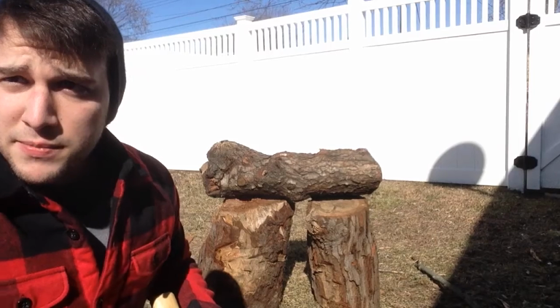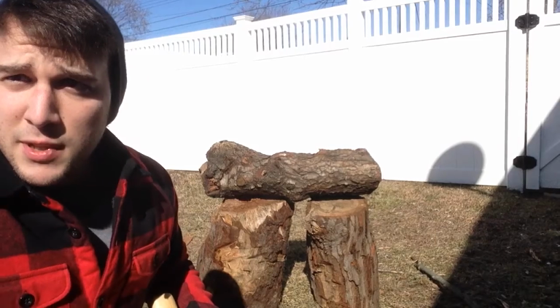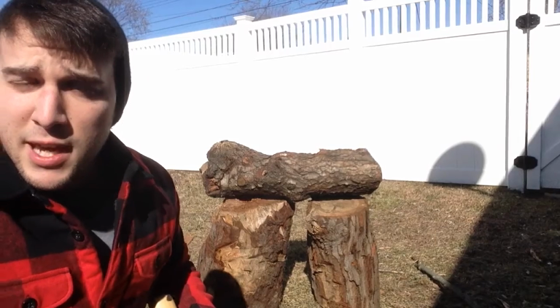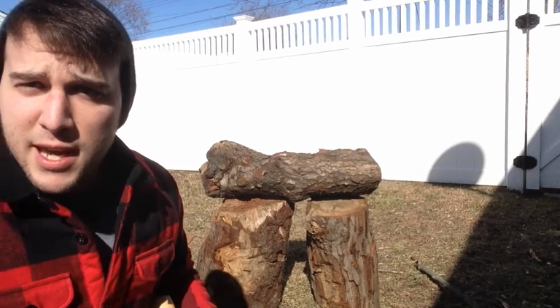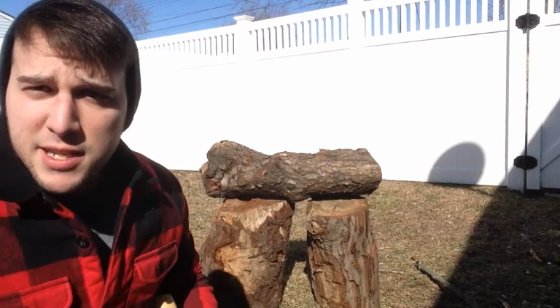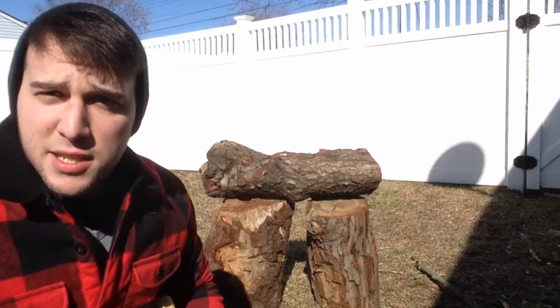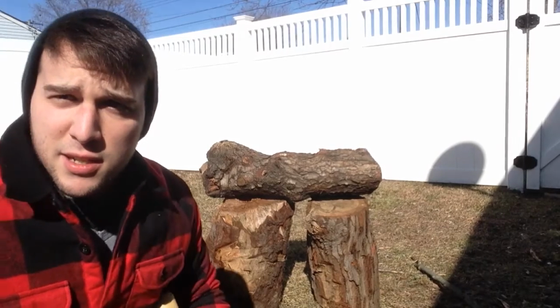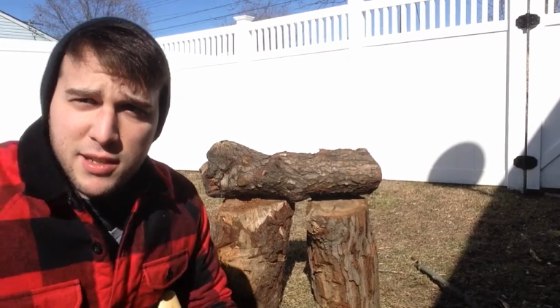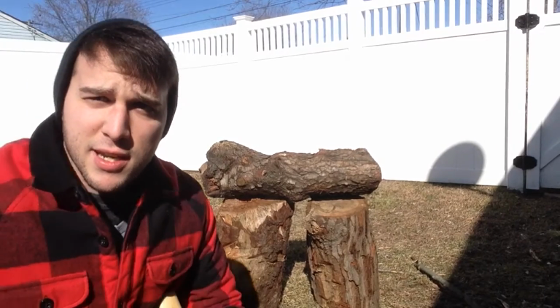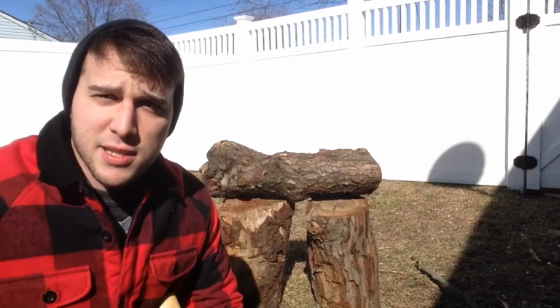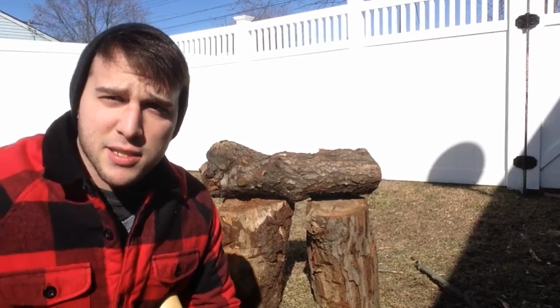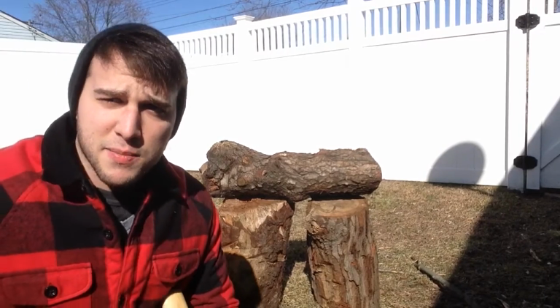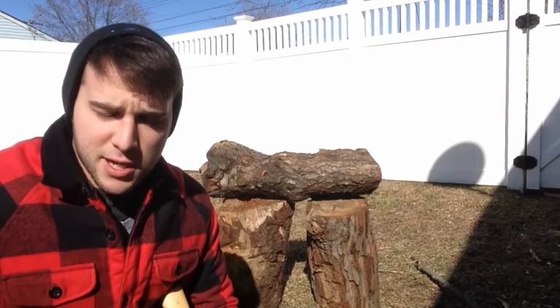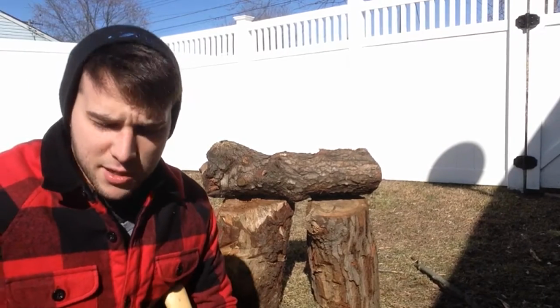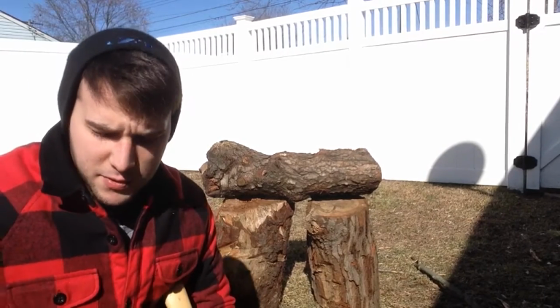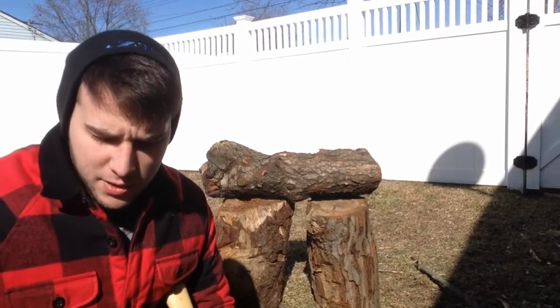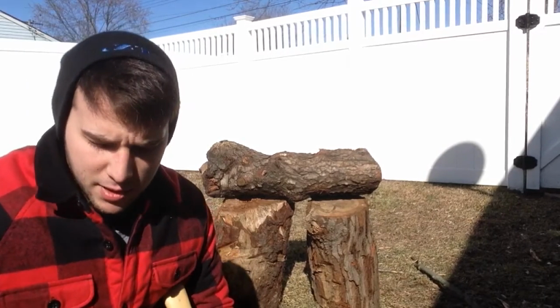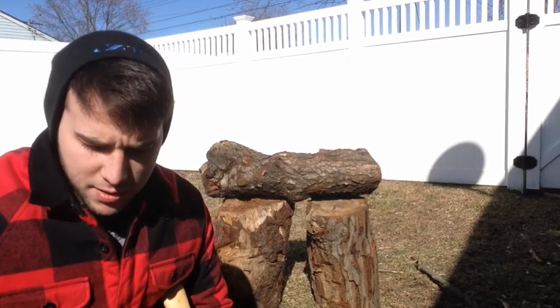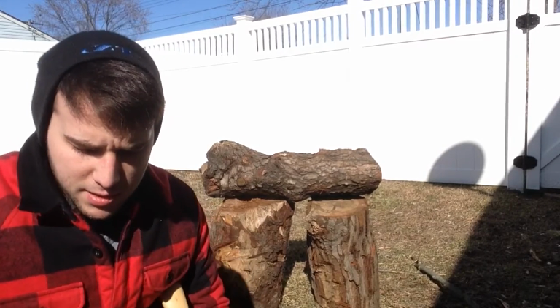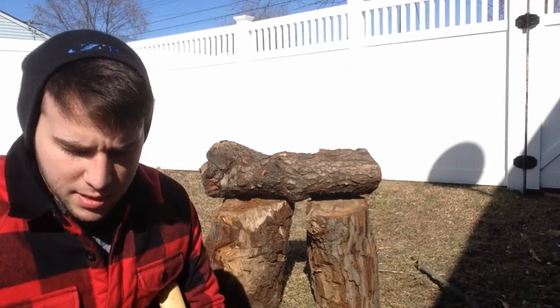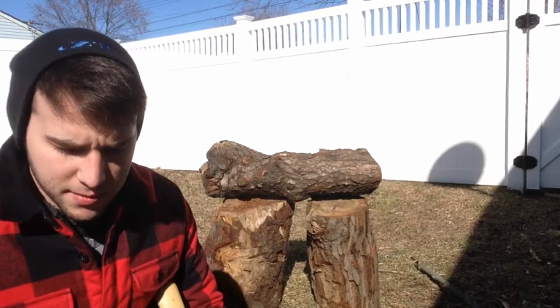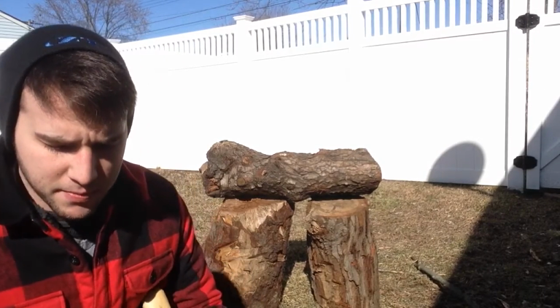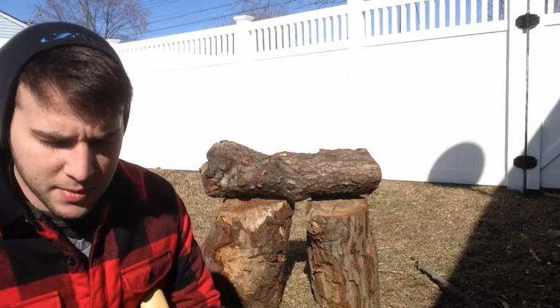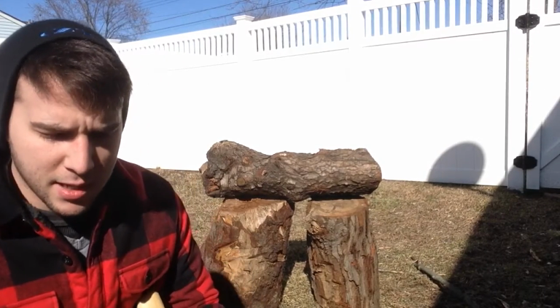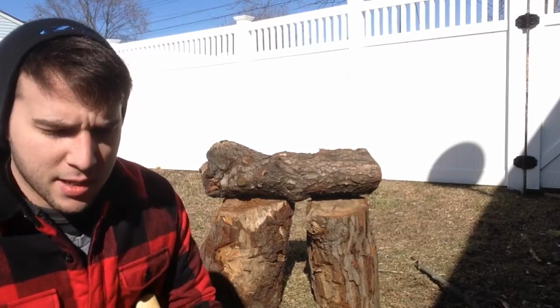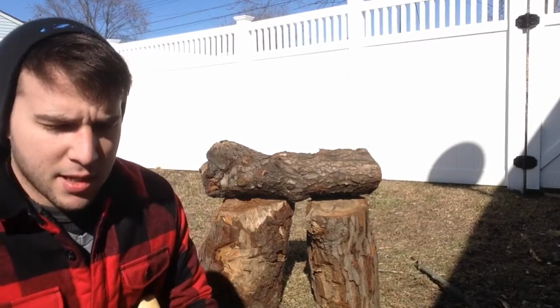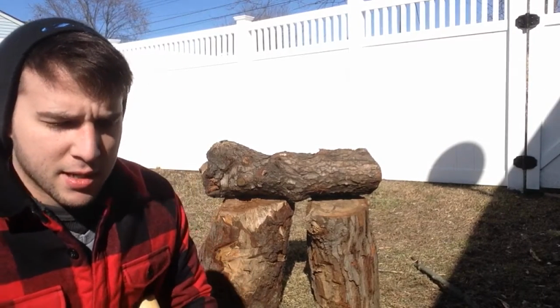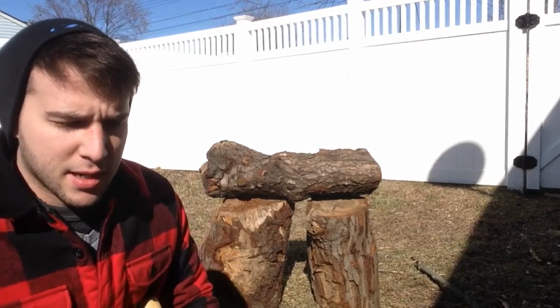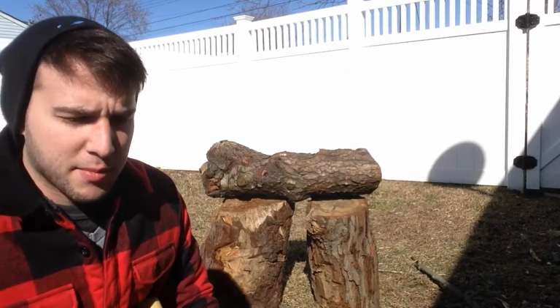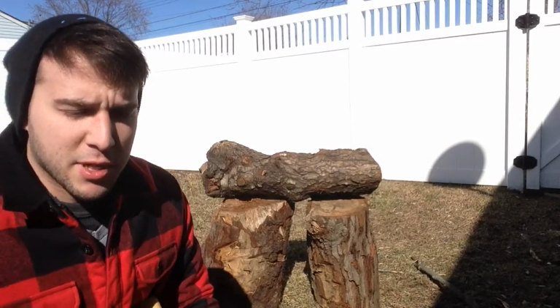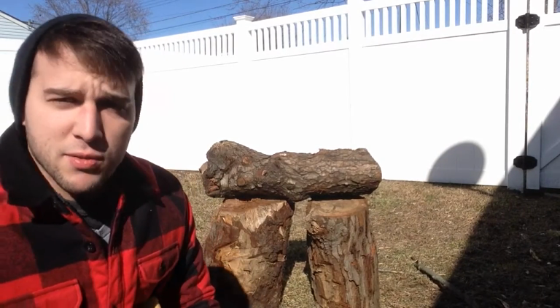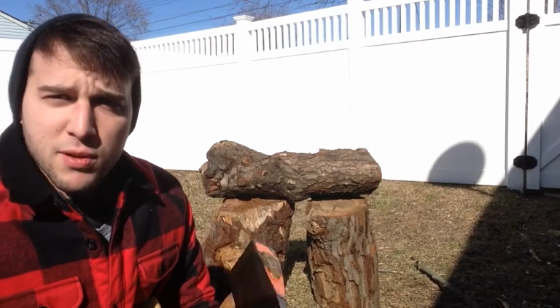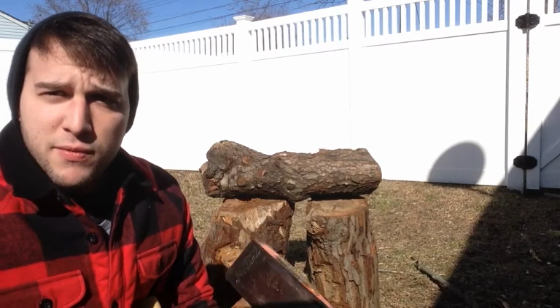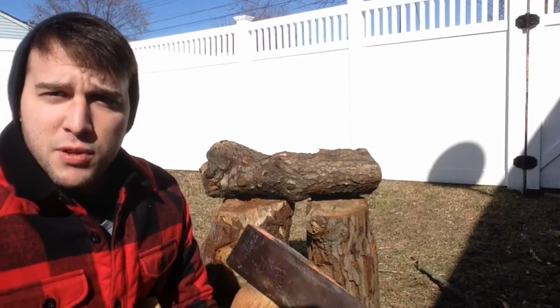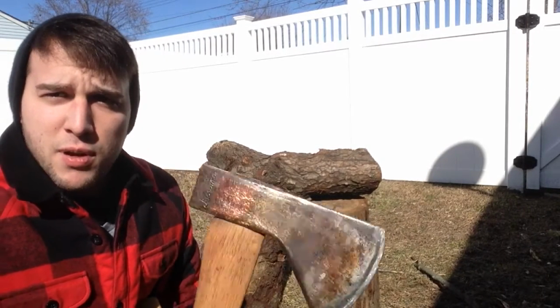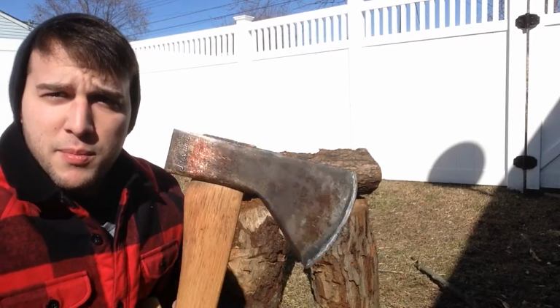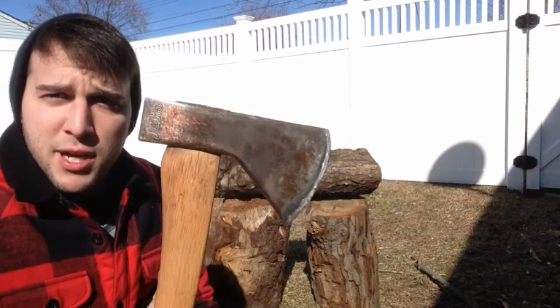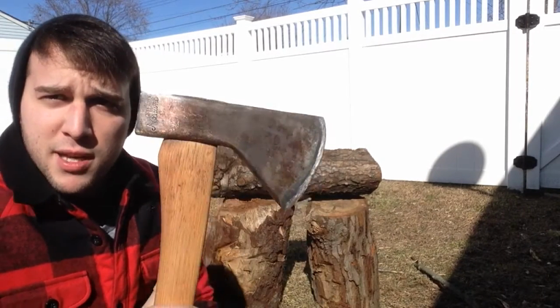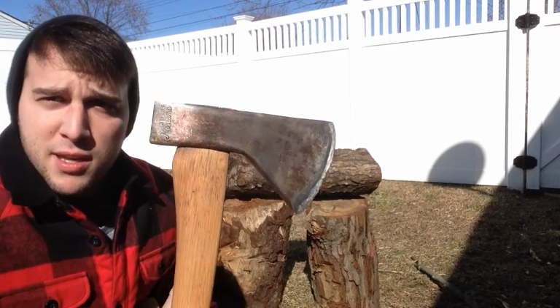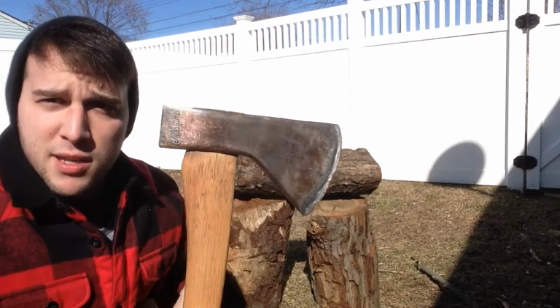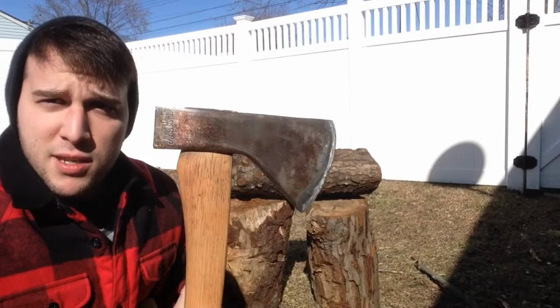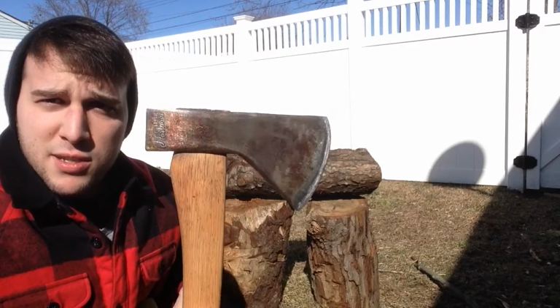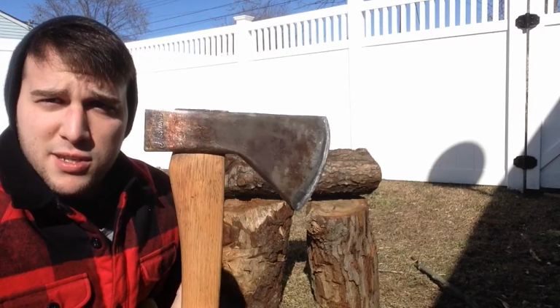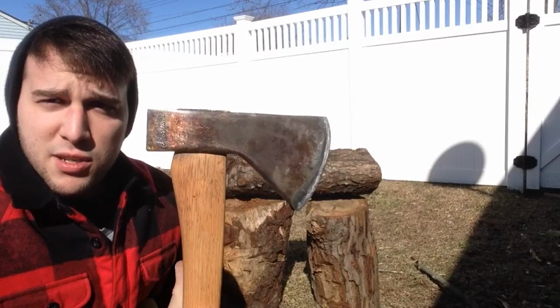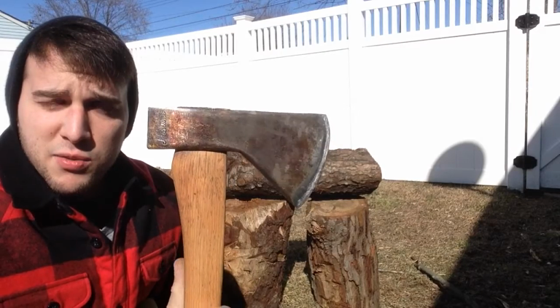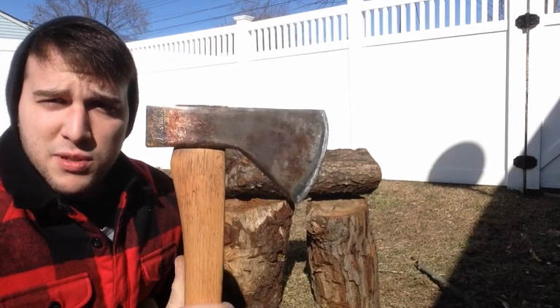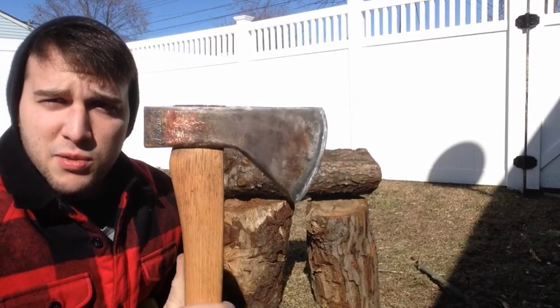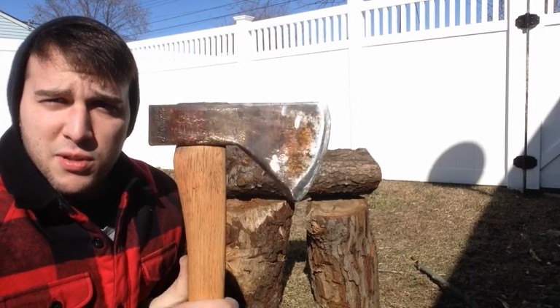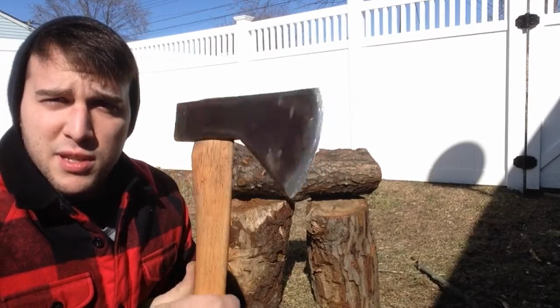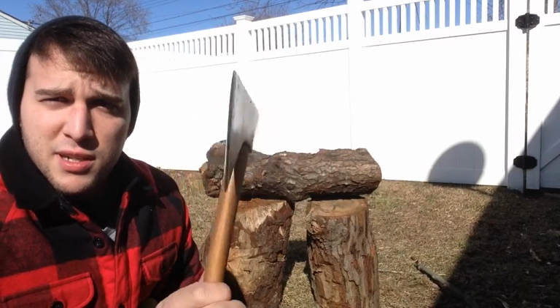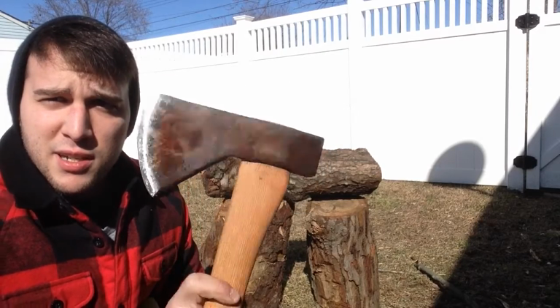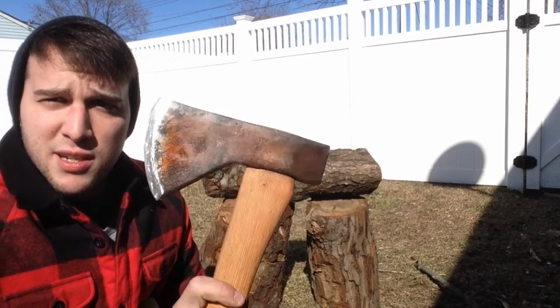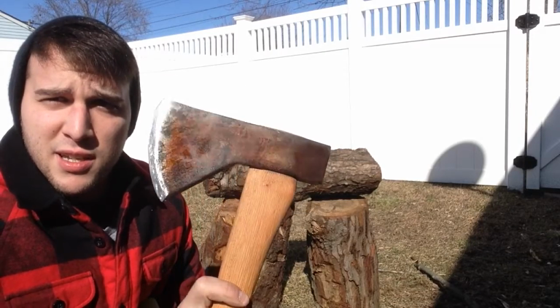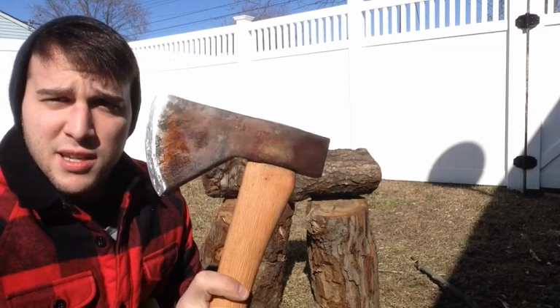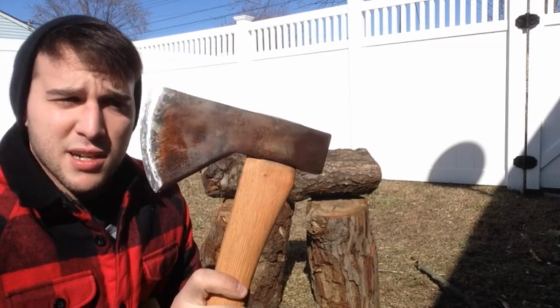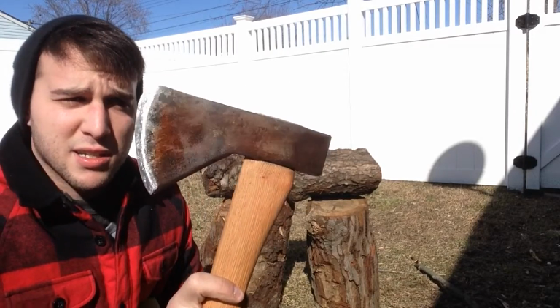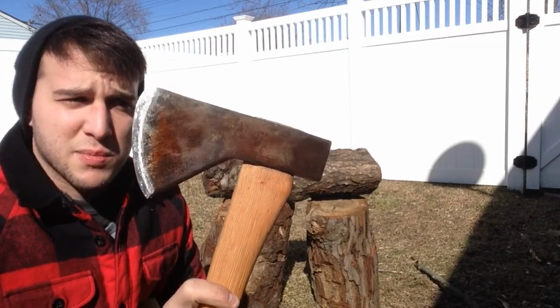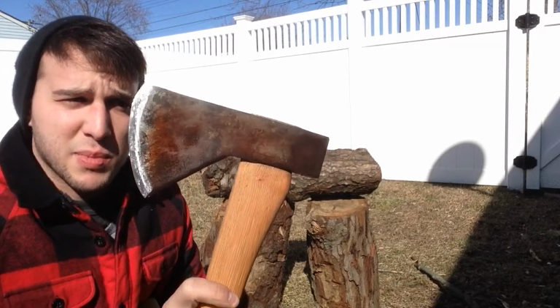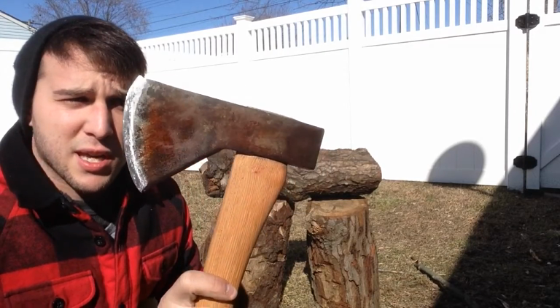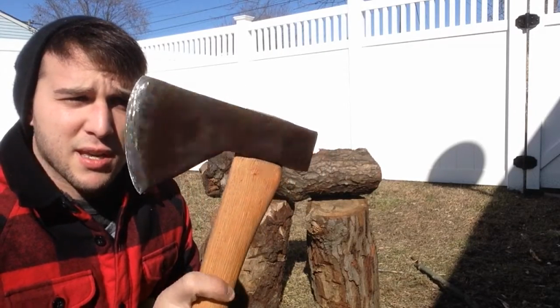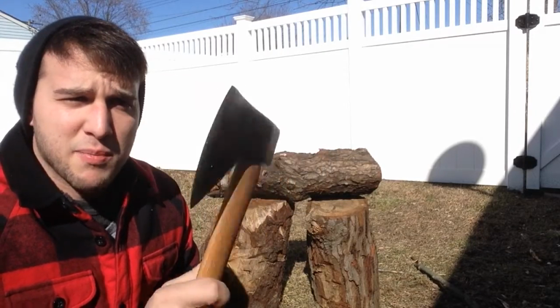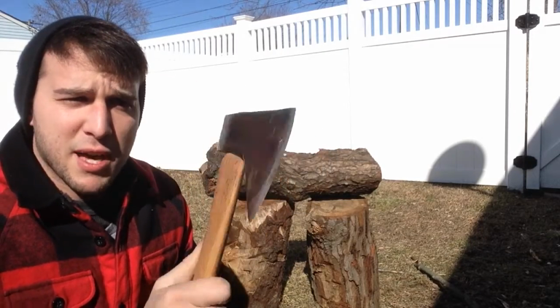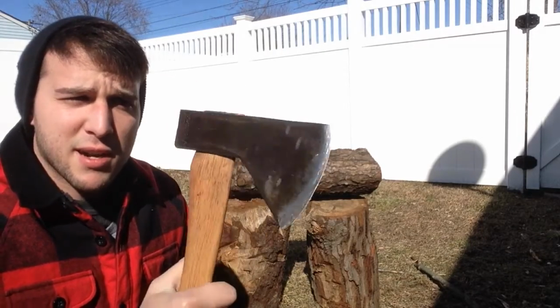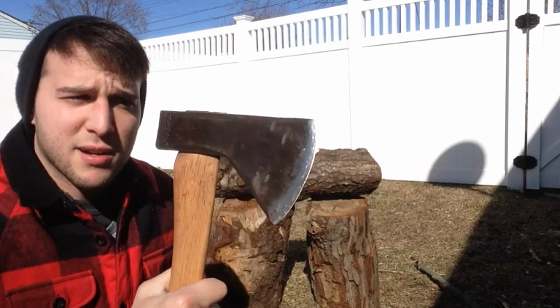Hey, how's it going guys? This is MadKnifeJunkie13. Today I made a review on my Genuine Norlund Hudson Bay pattern.